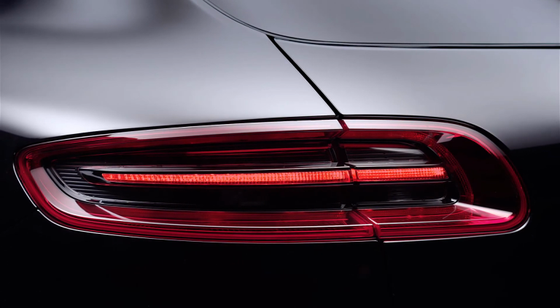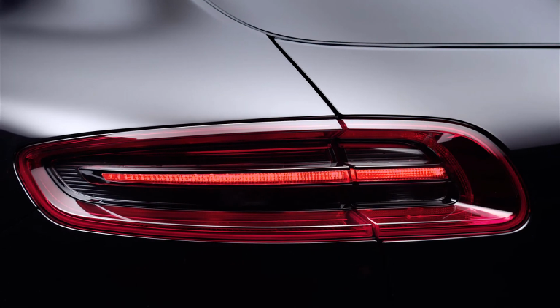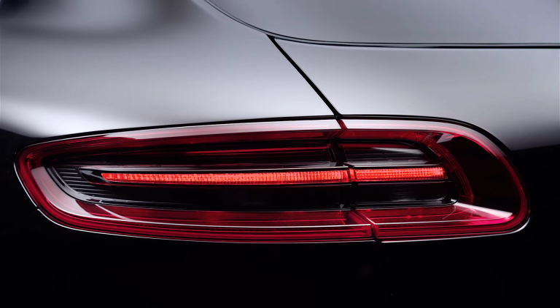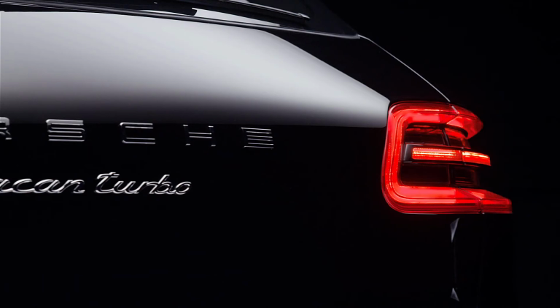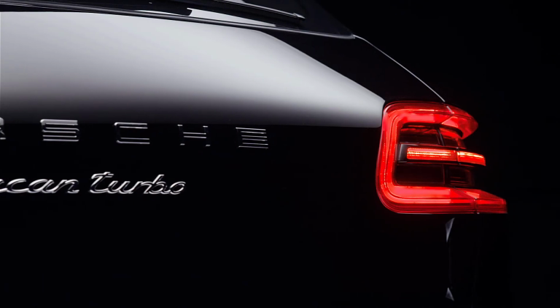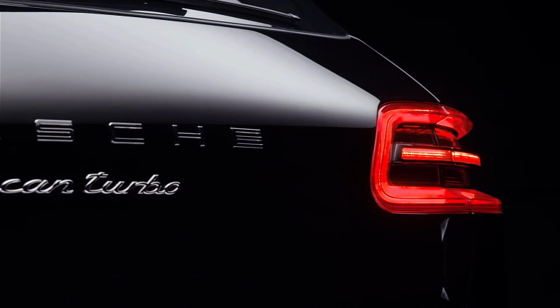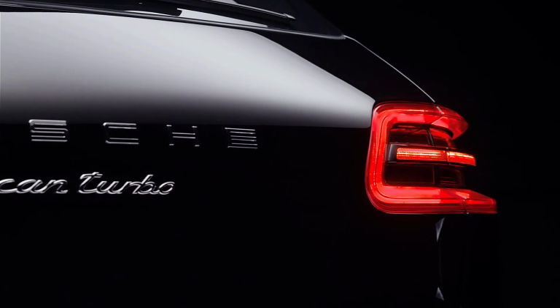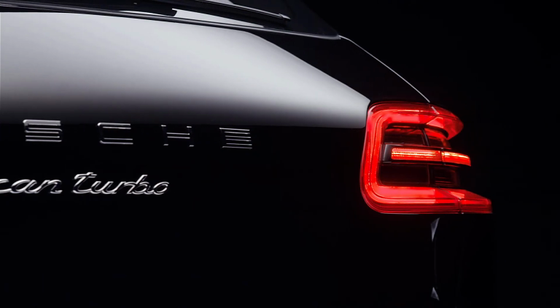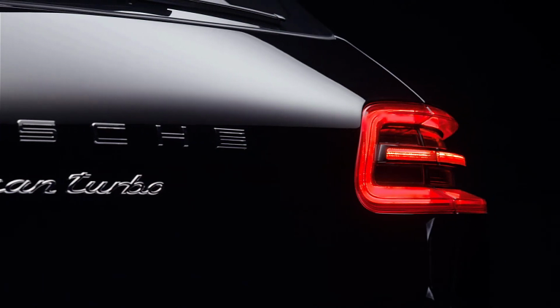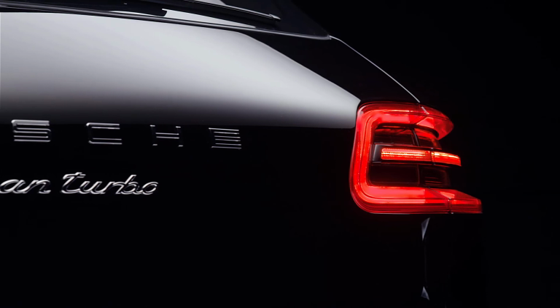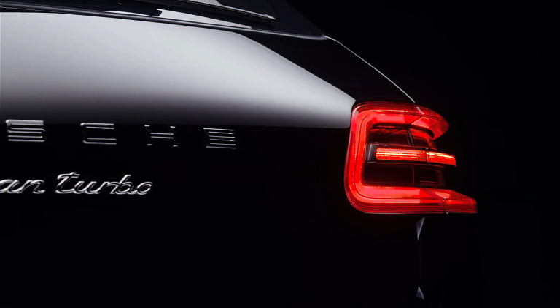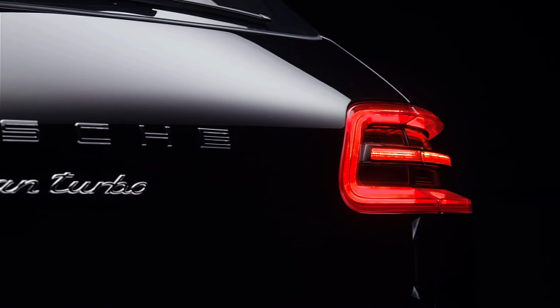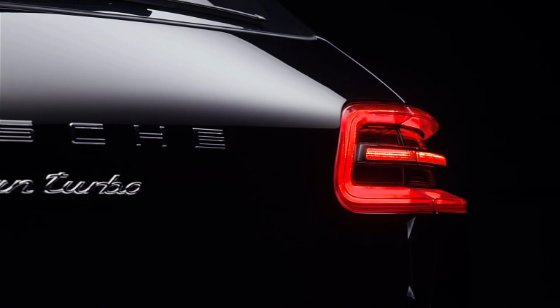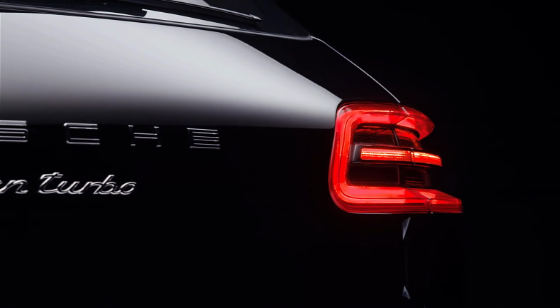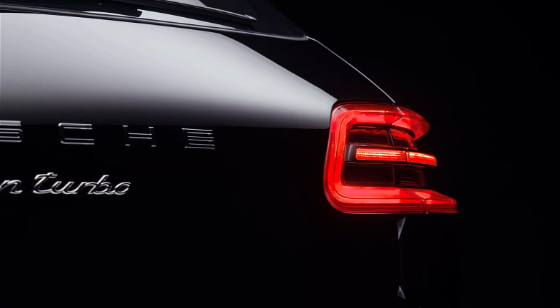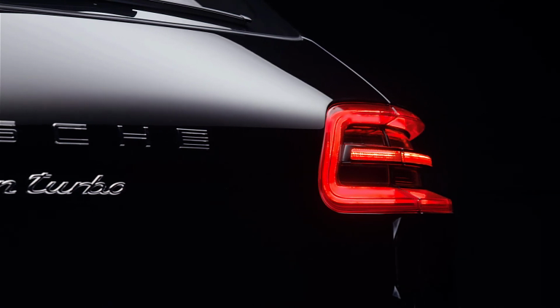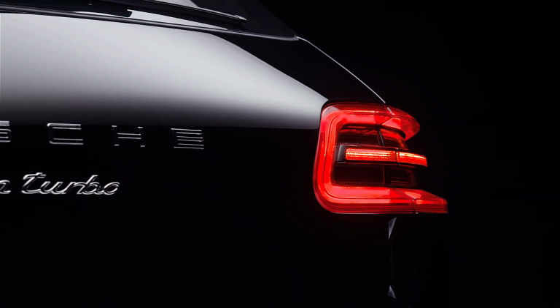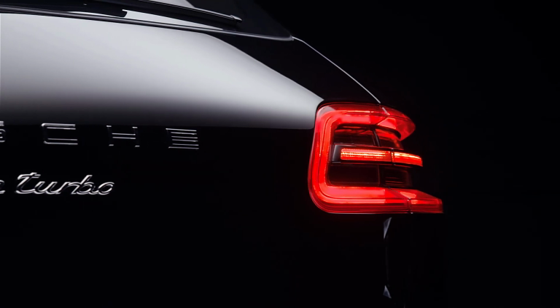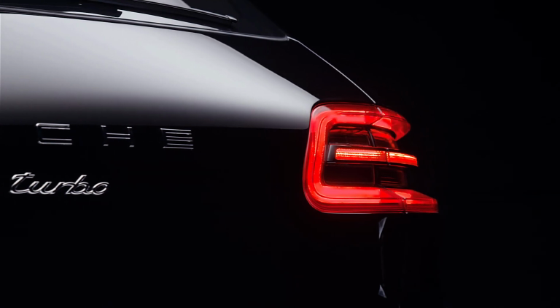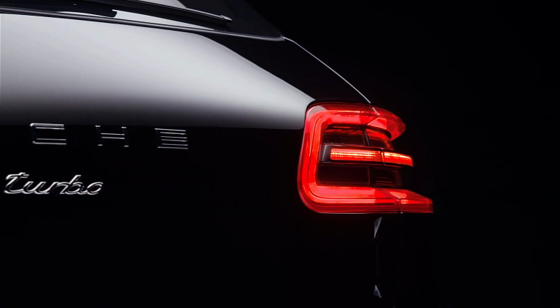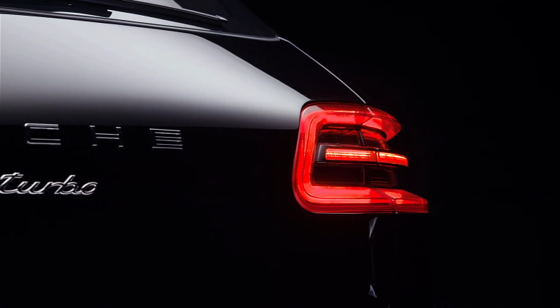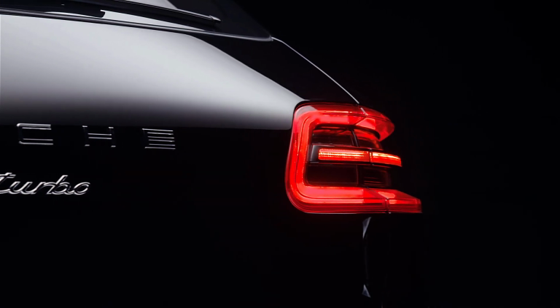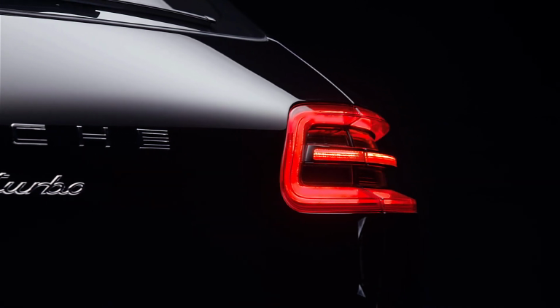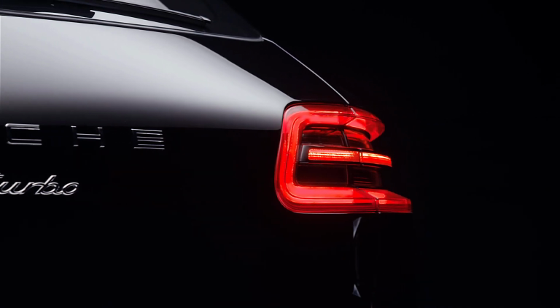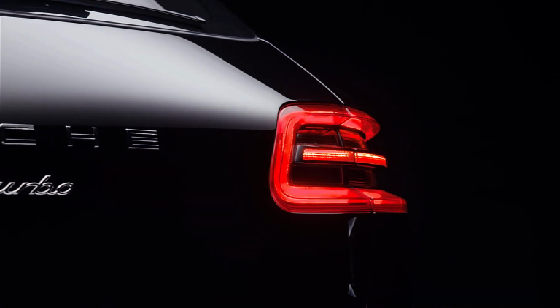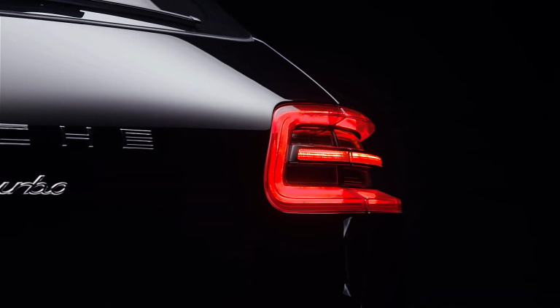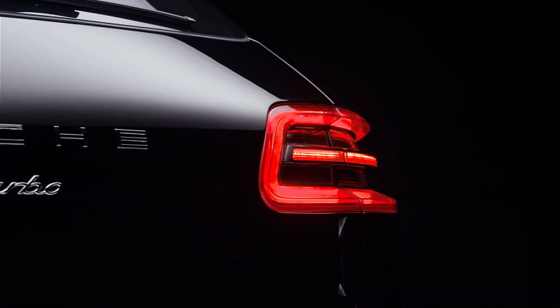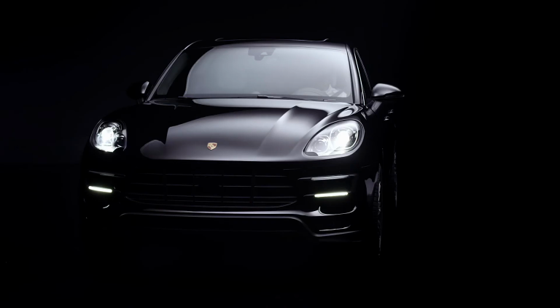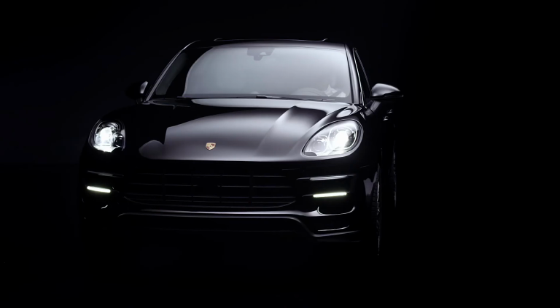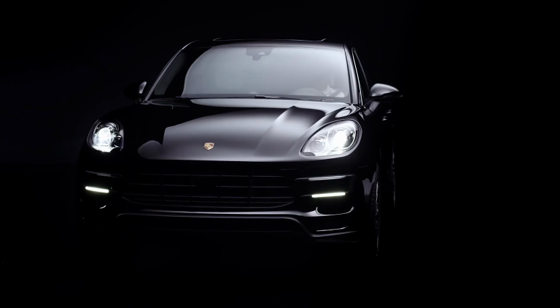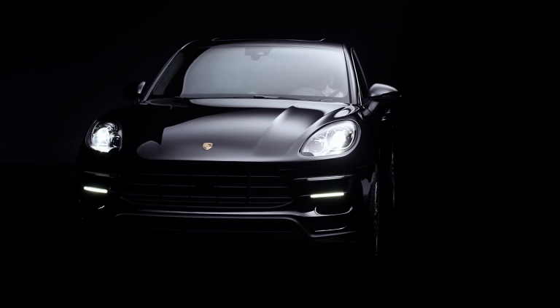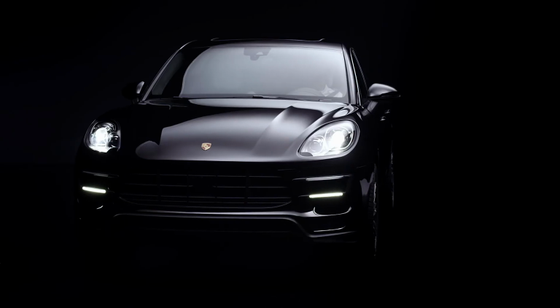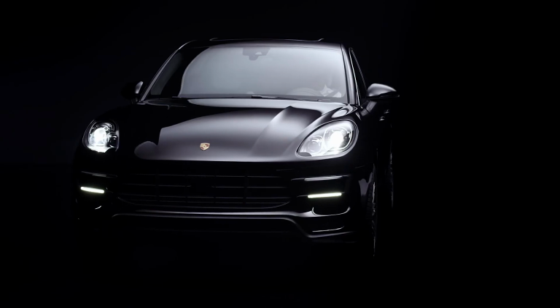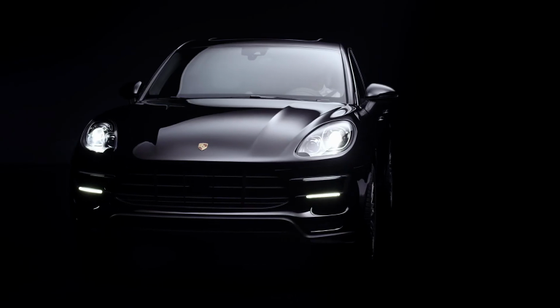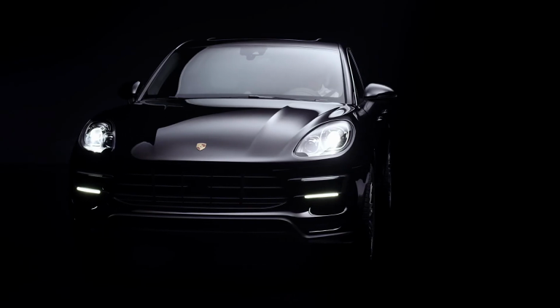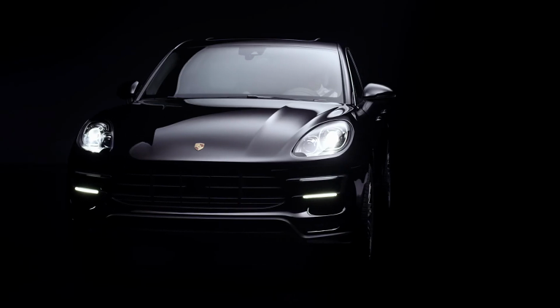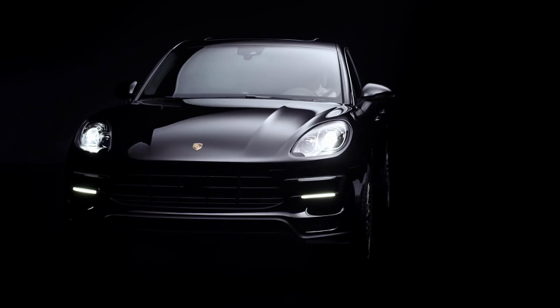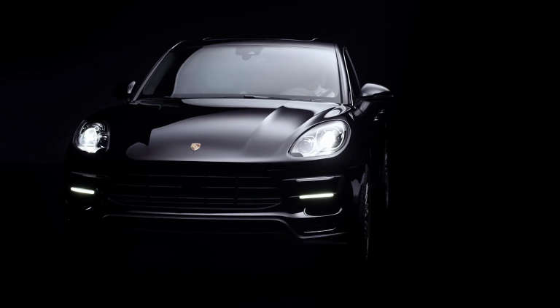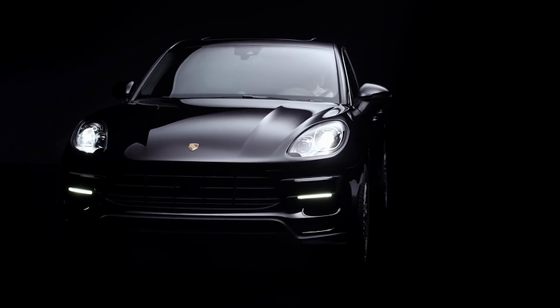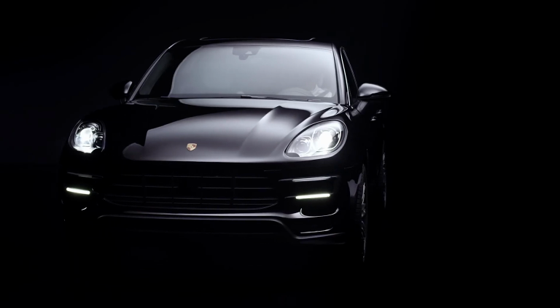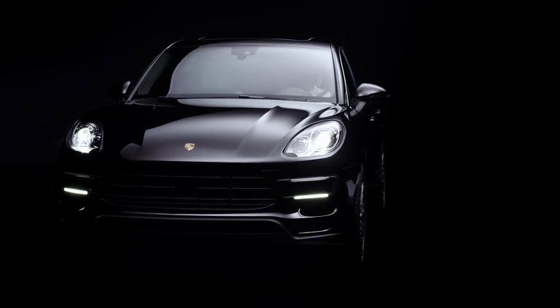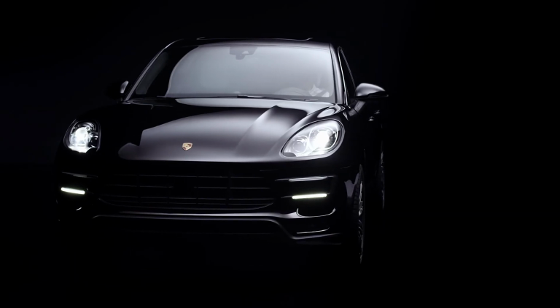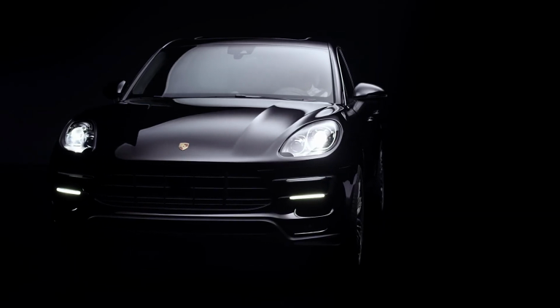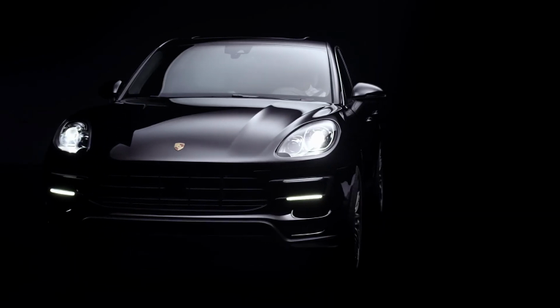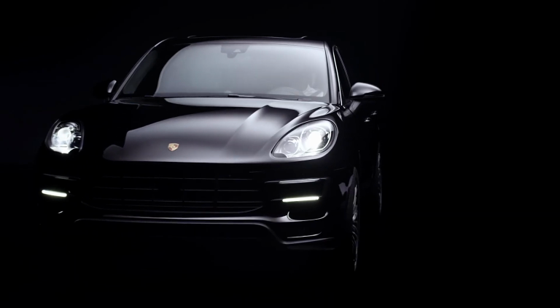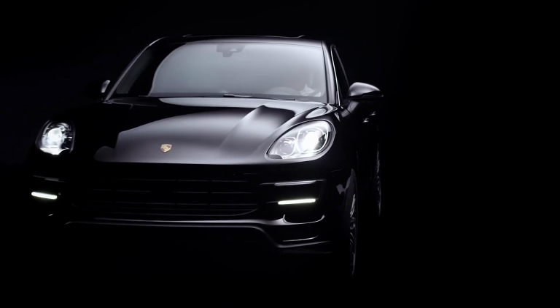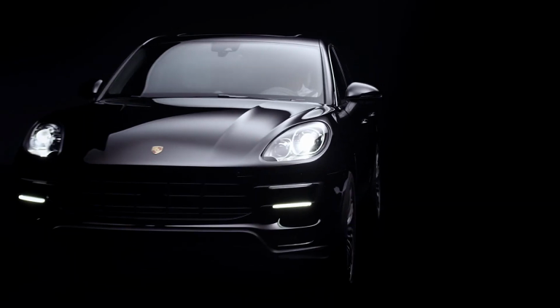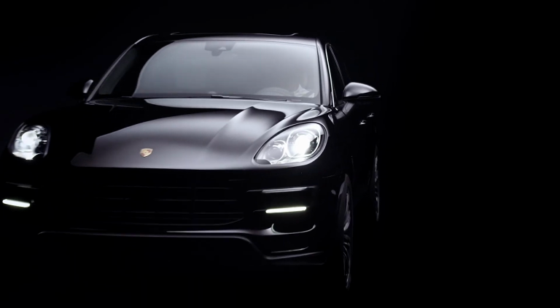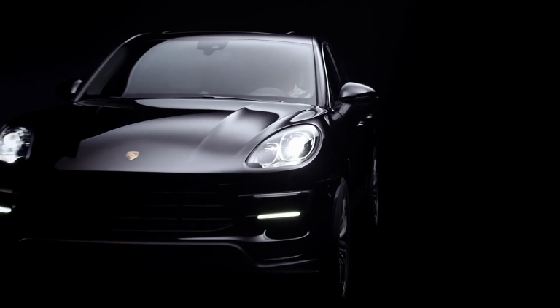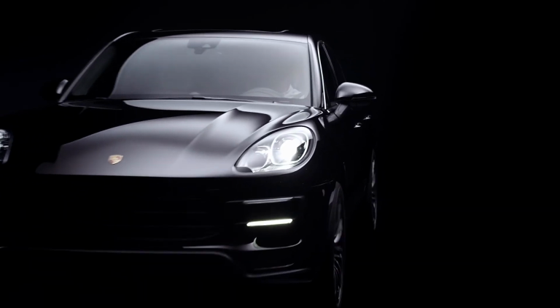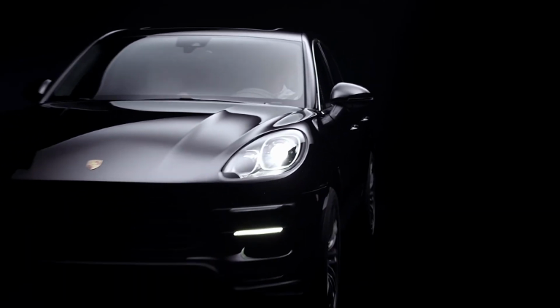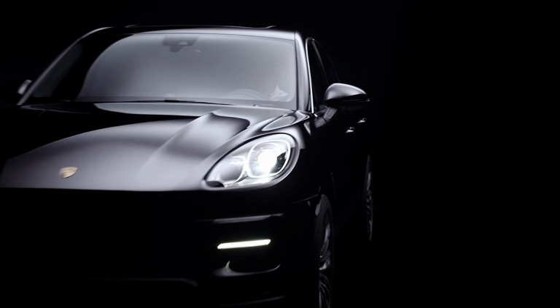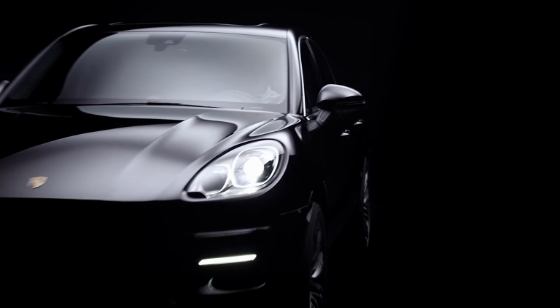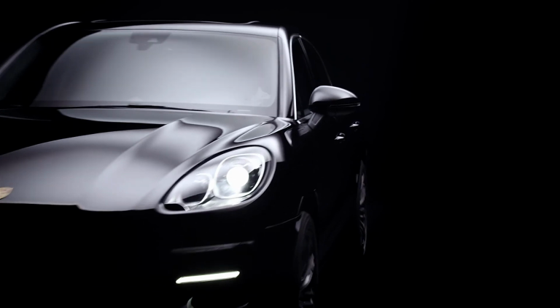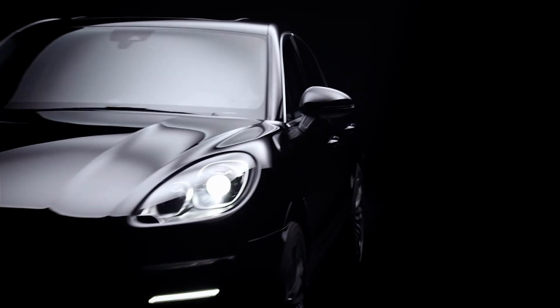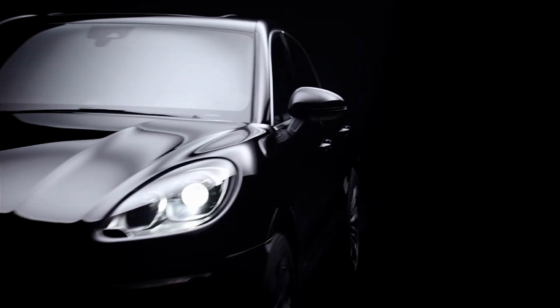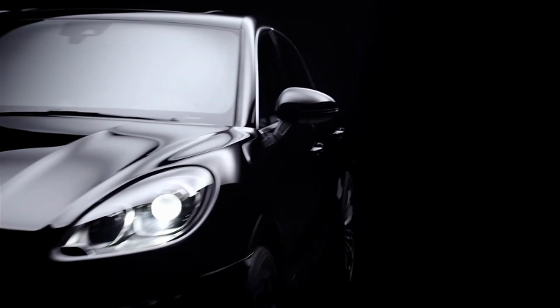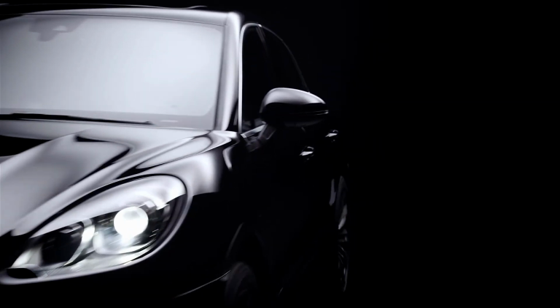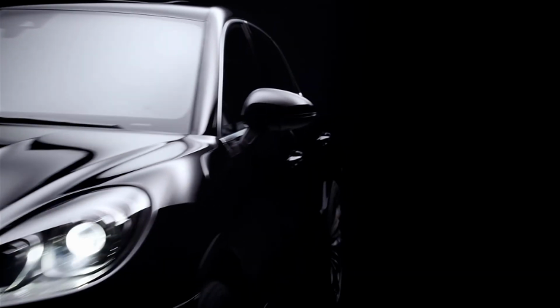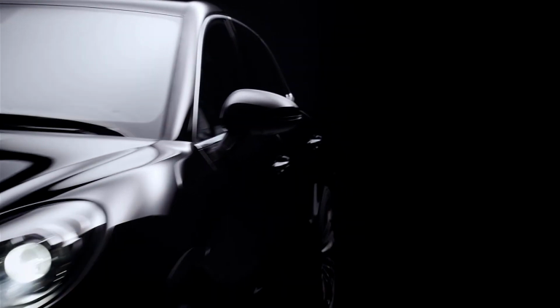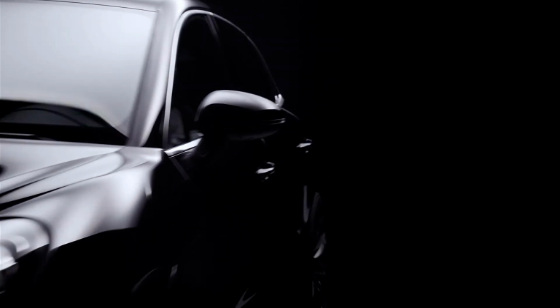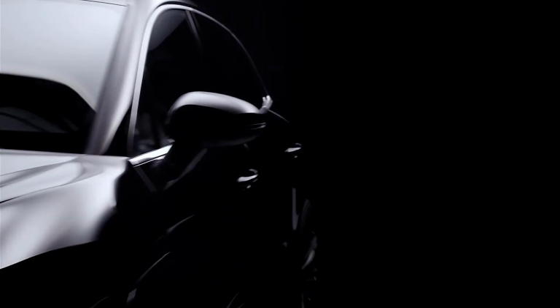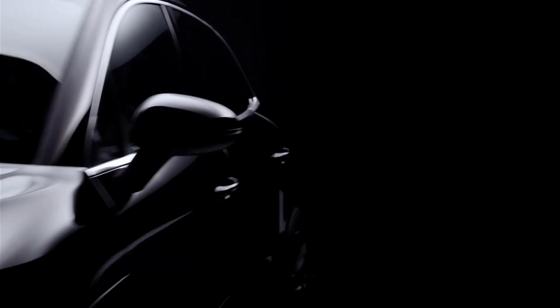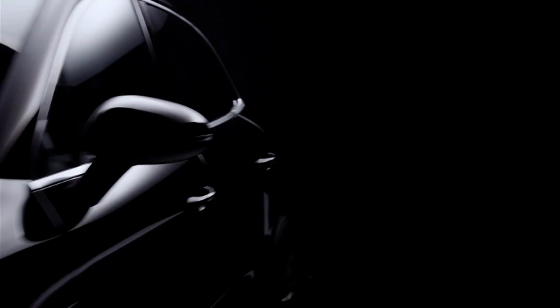This will be Porsche's new and emblematic look. It's a sports car — the sports car in its segment.